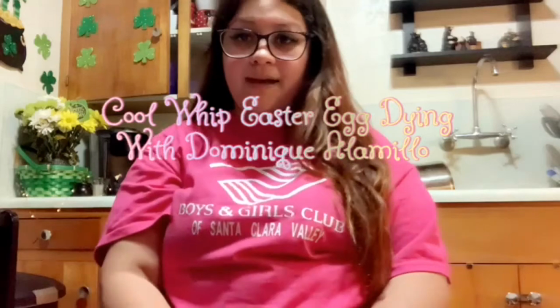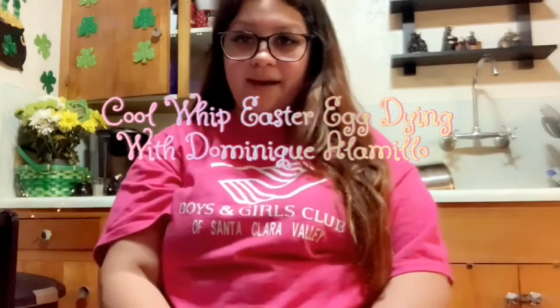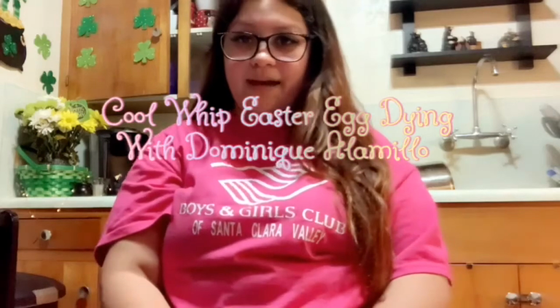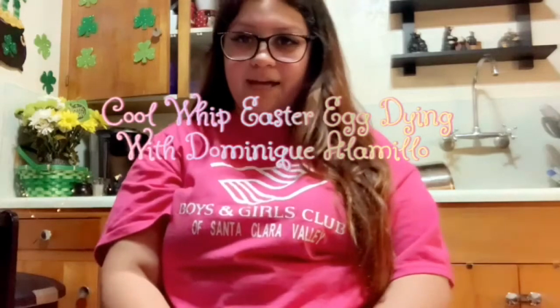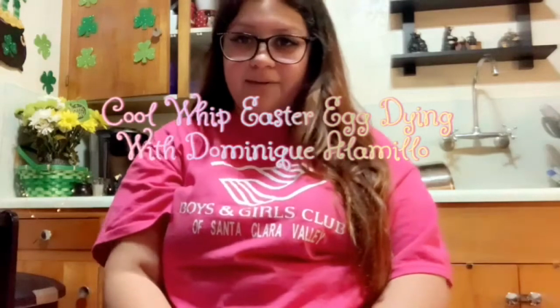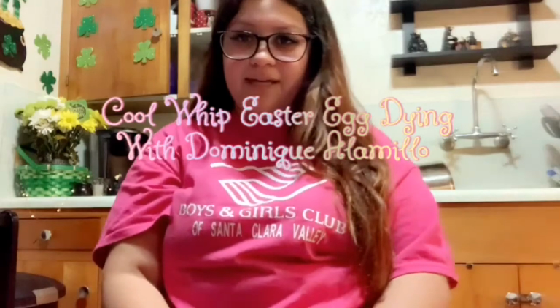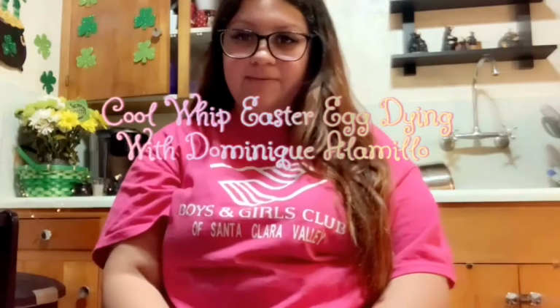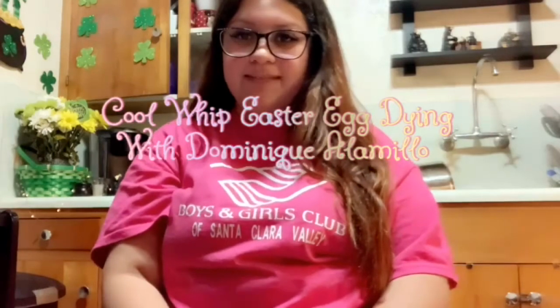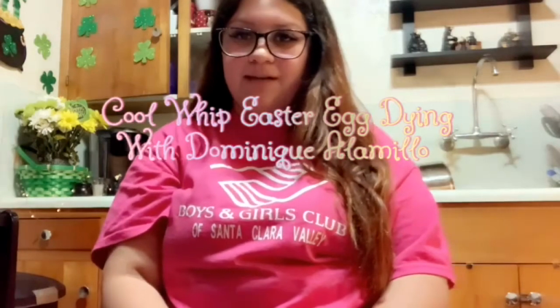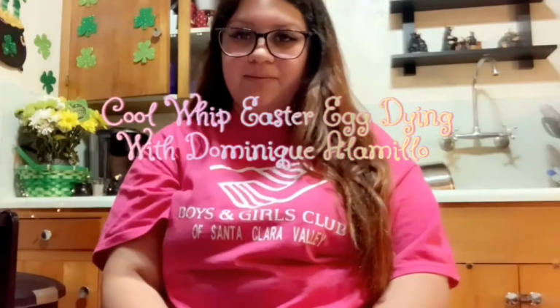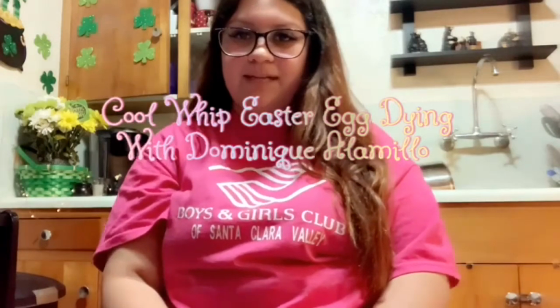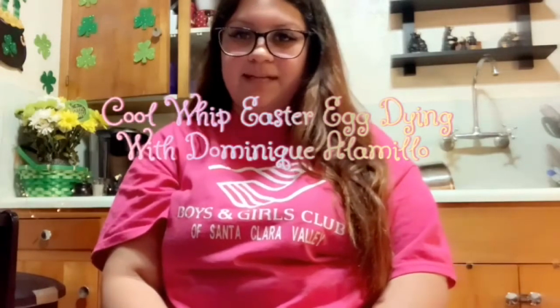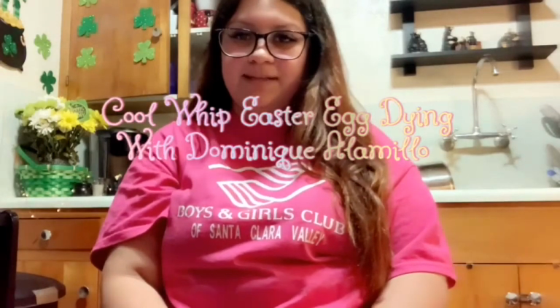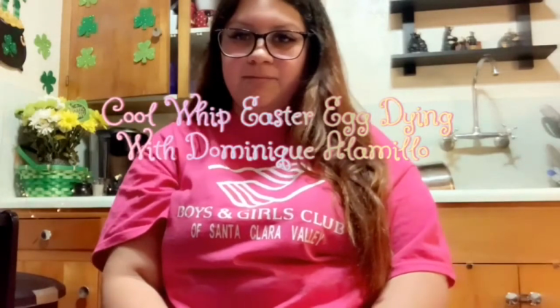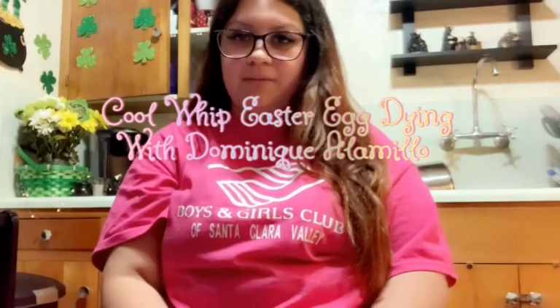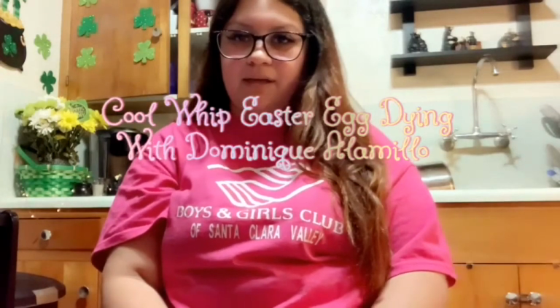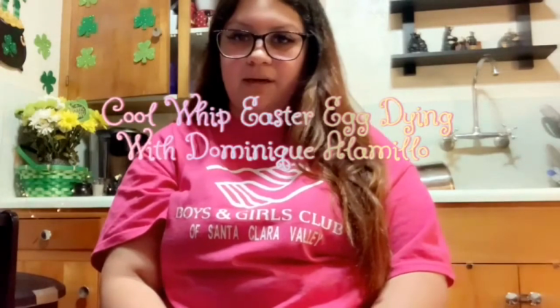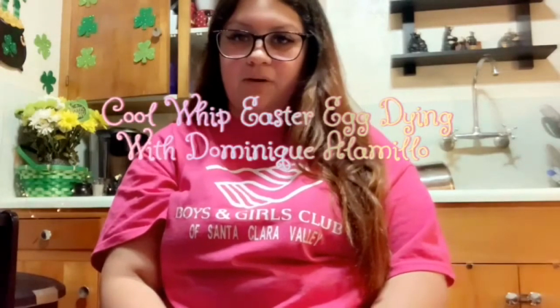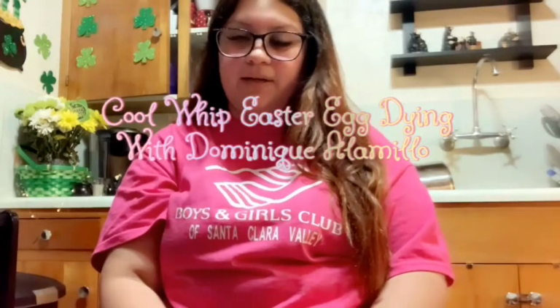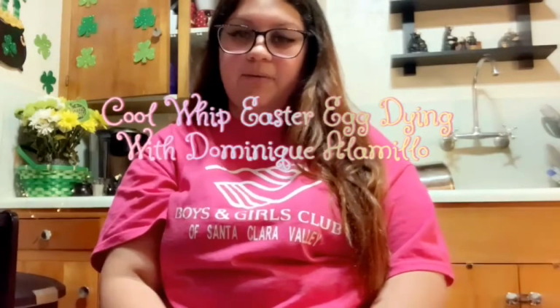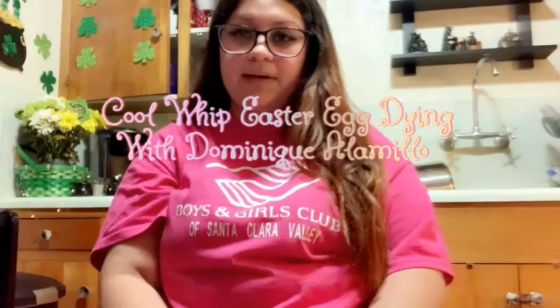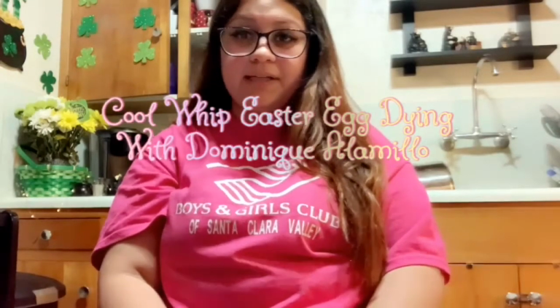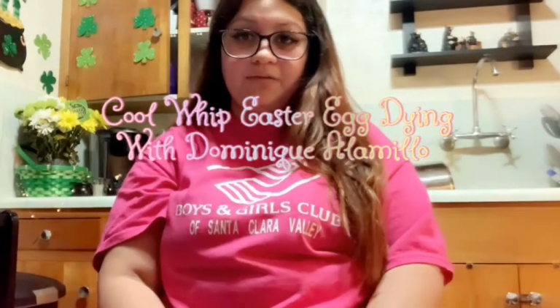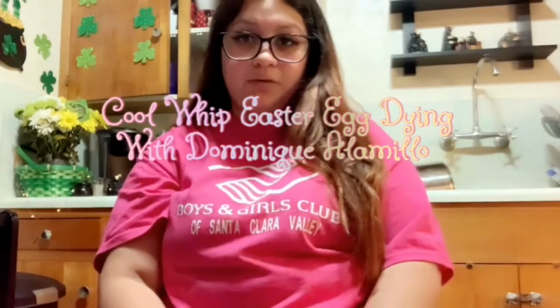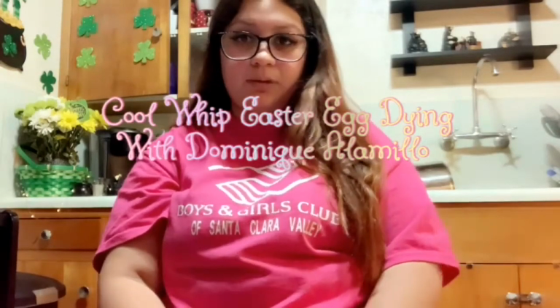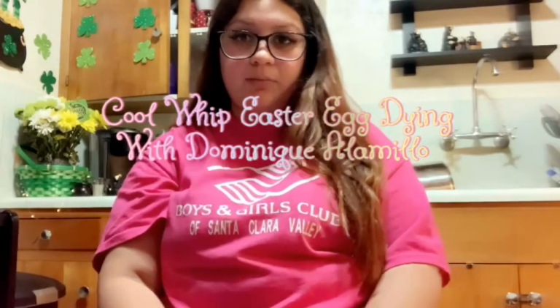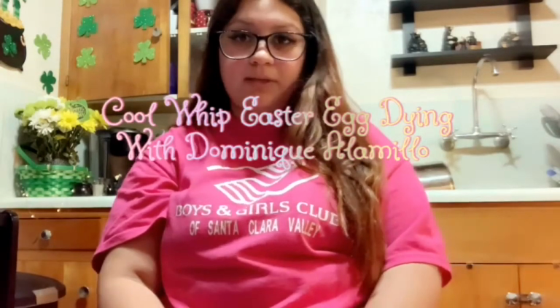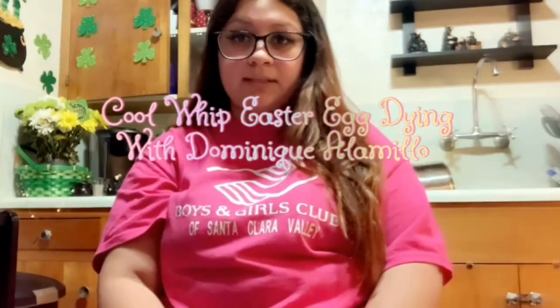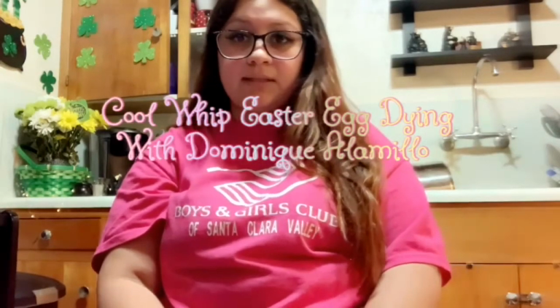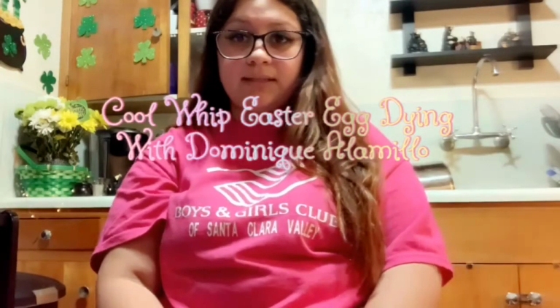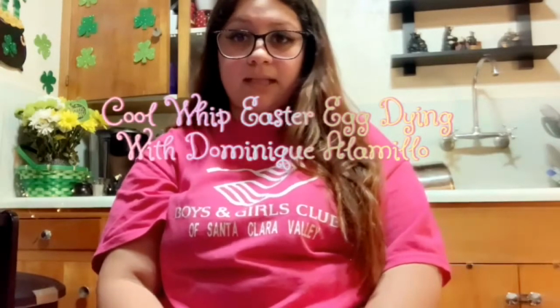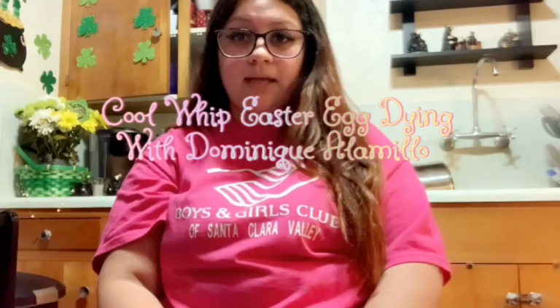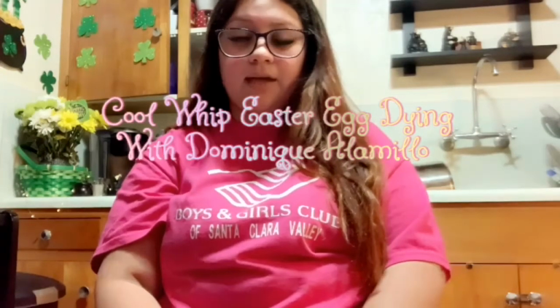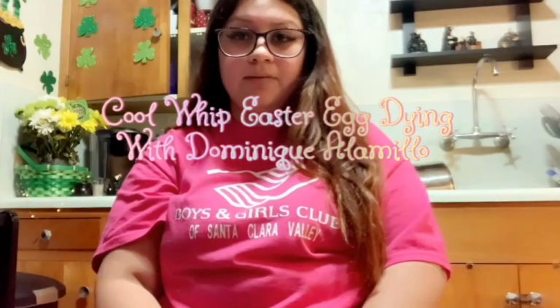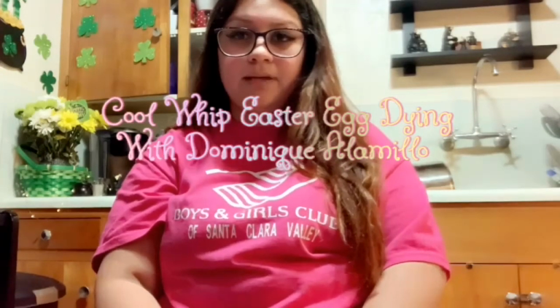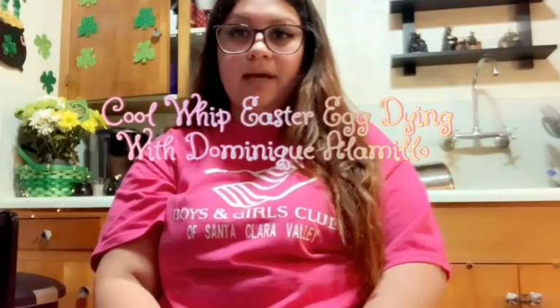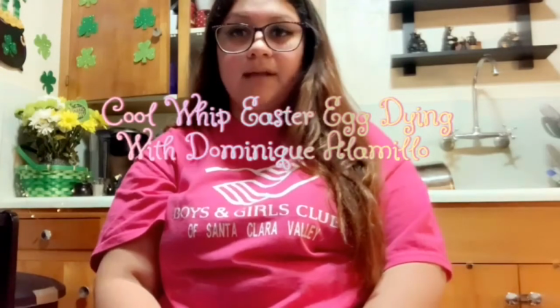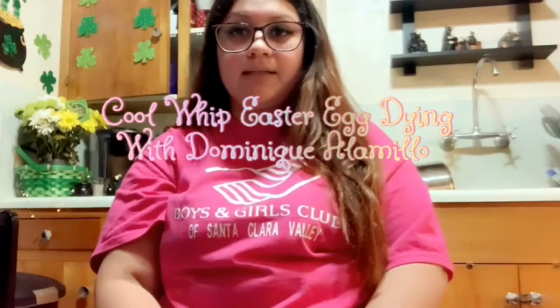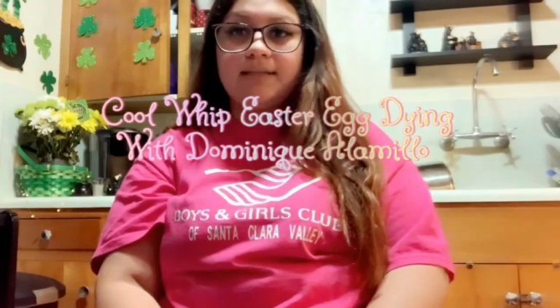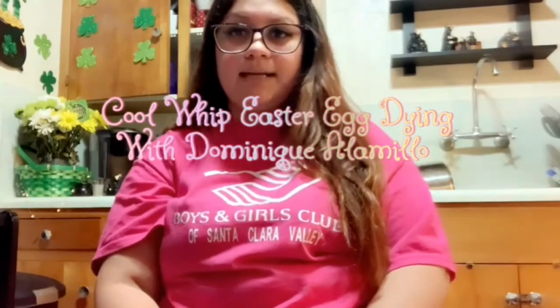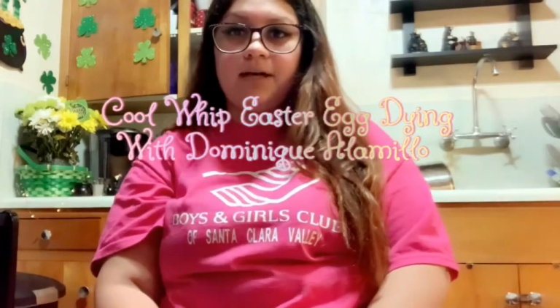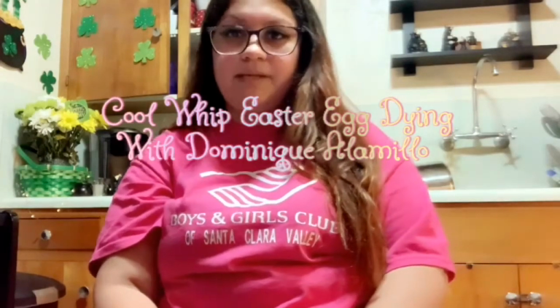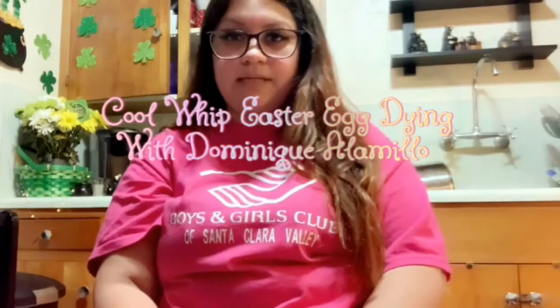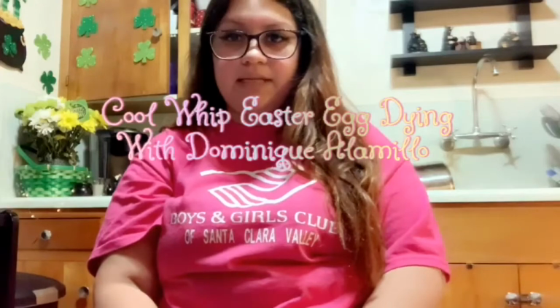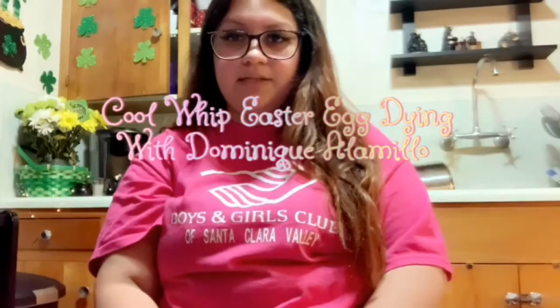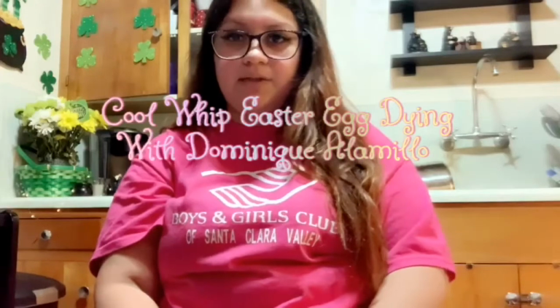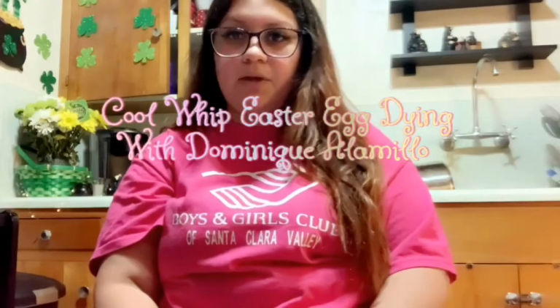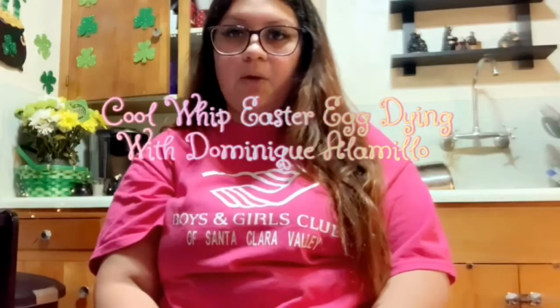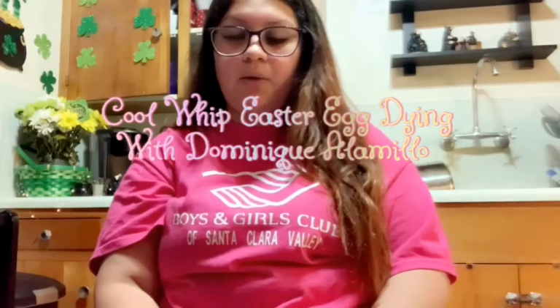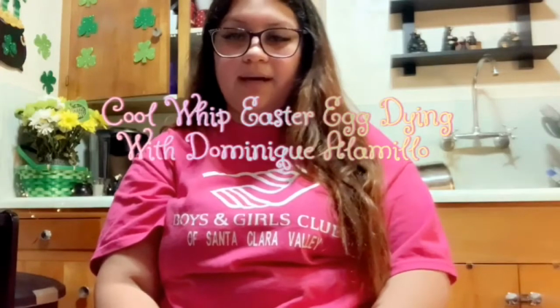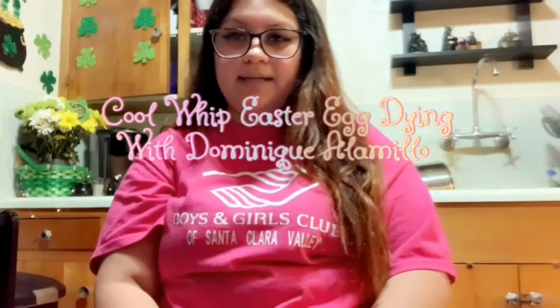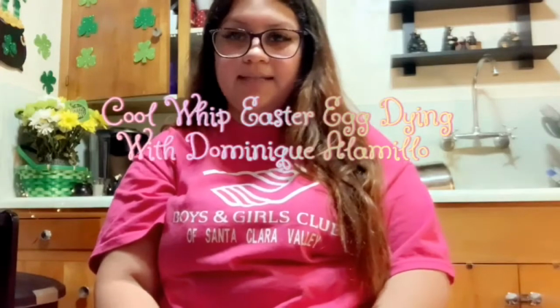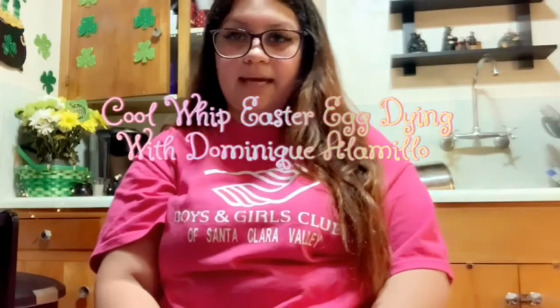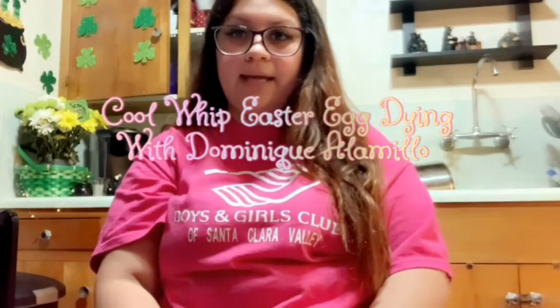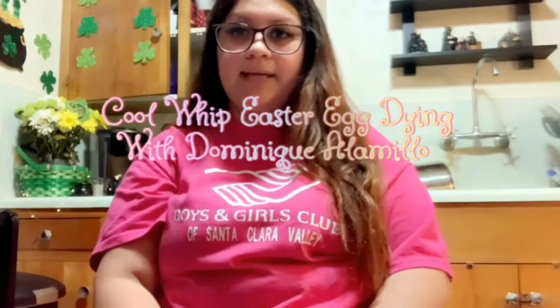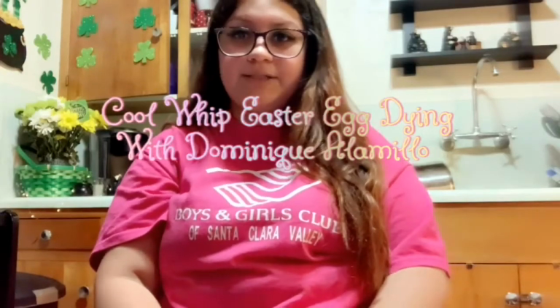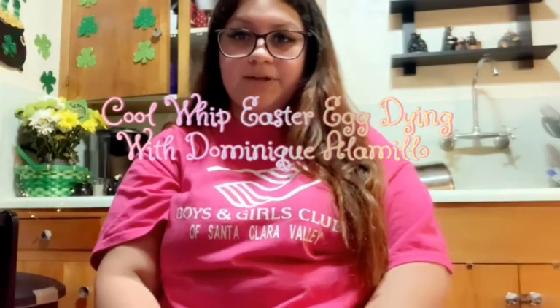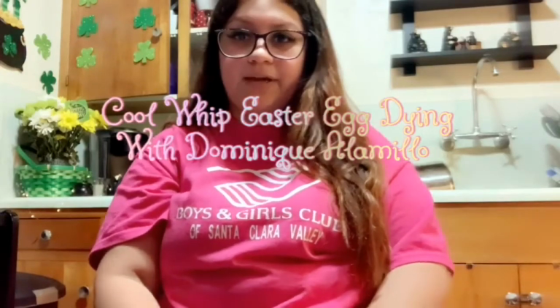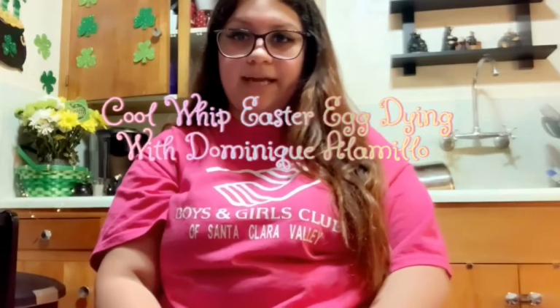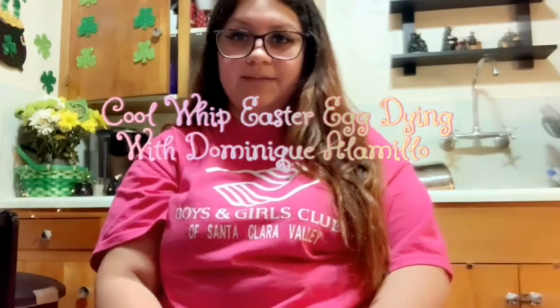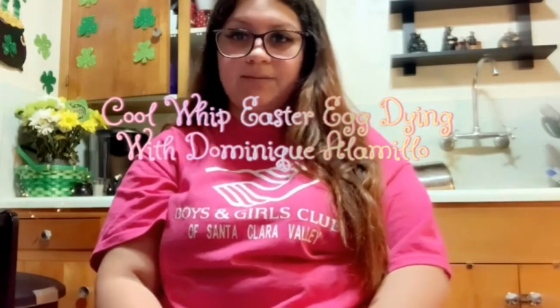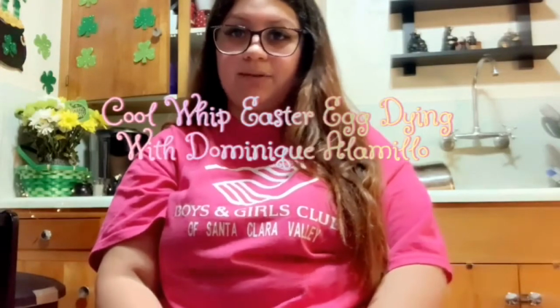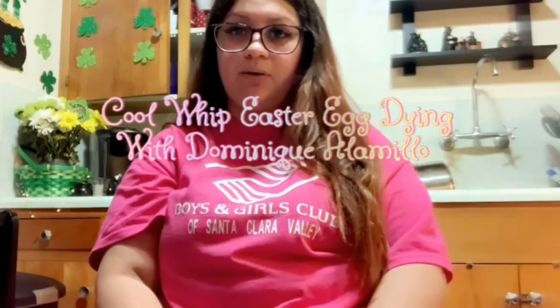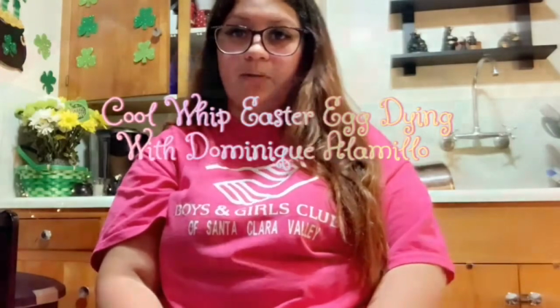Hi, my name is Dominique Alamio and I work at the Fillmore Boys and Girls Club. Today I'll be teaching you how to dye Easter eggs with Cool Whip.